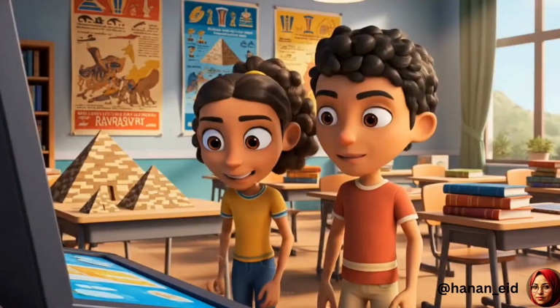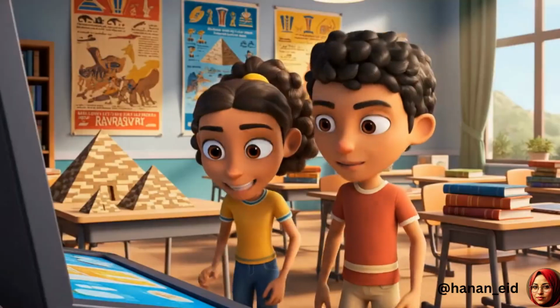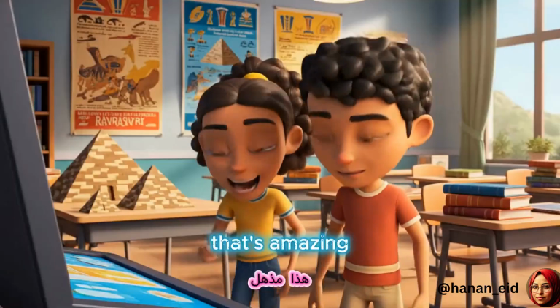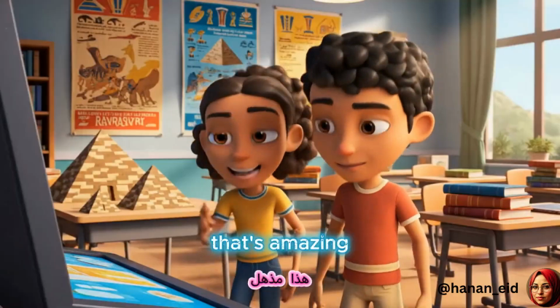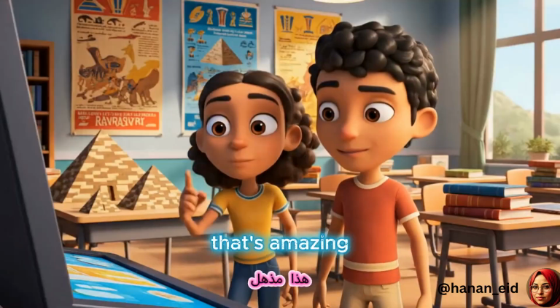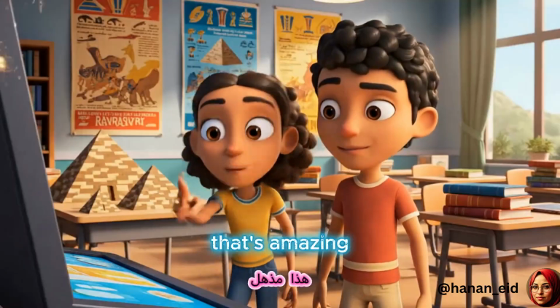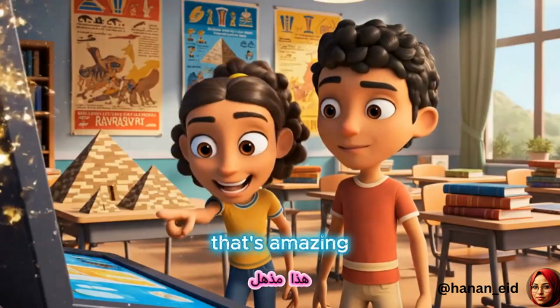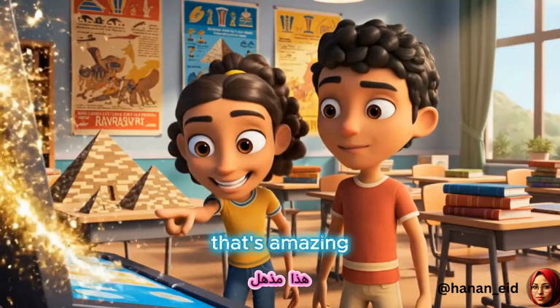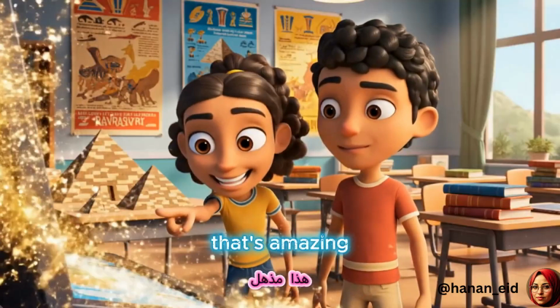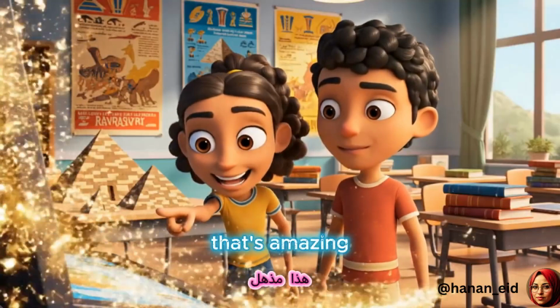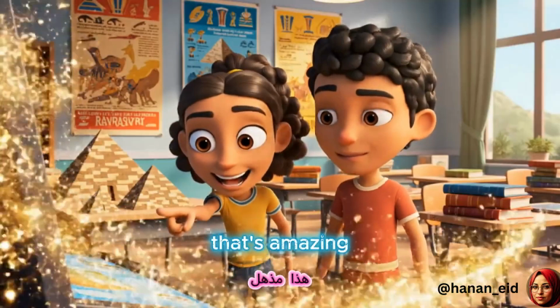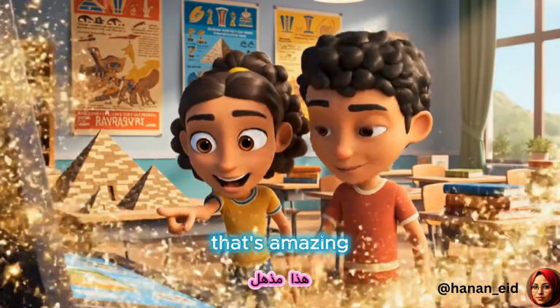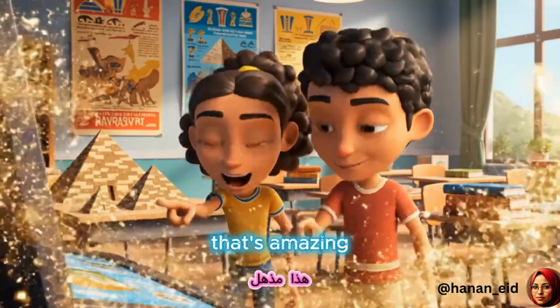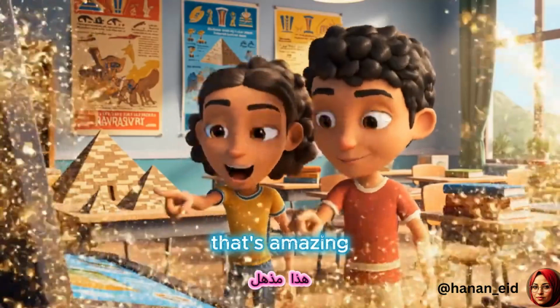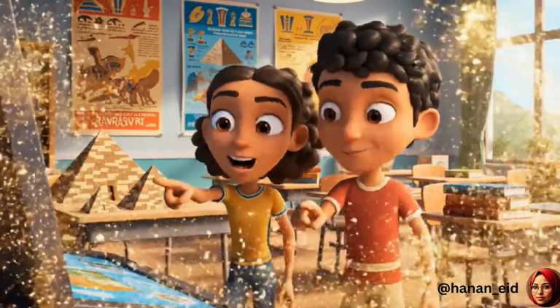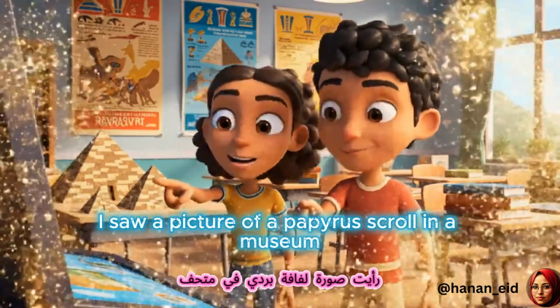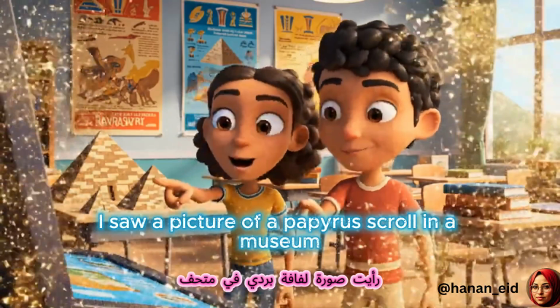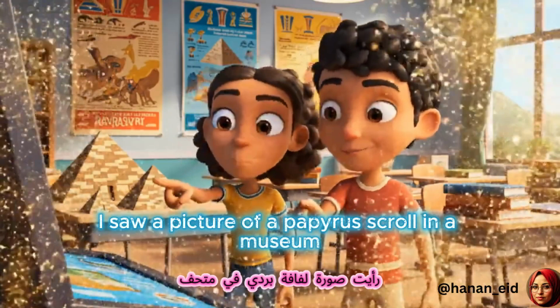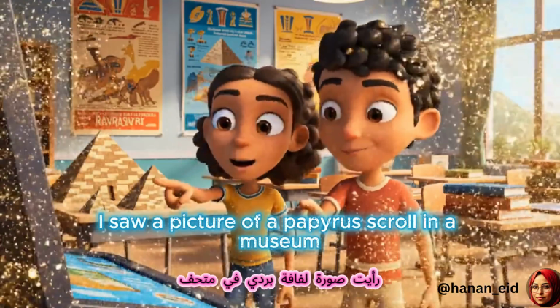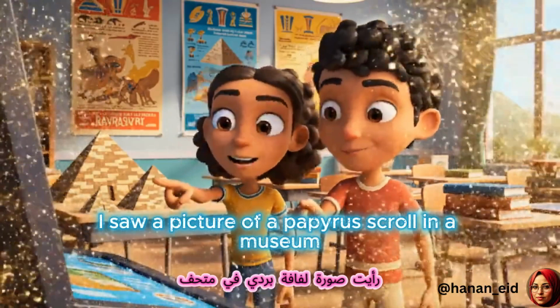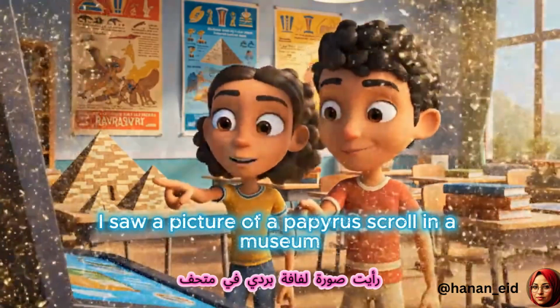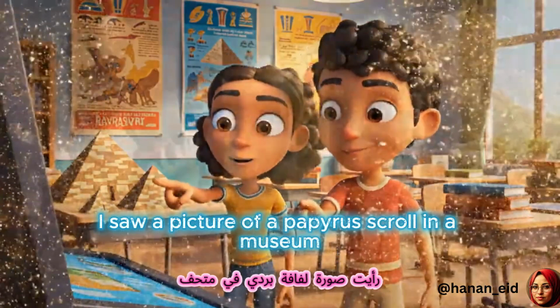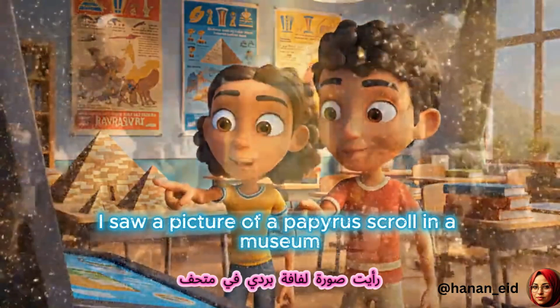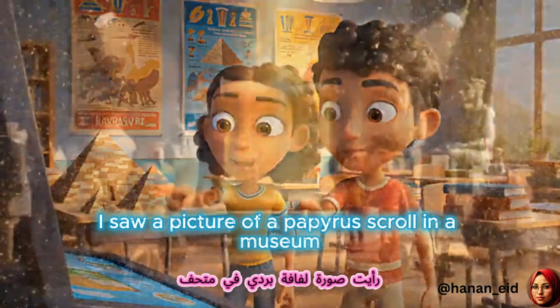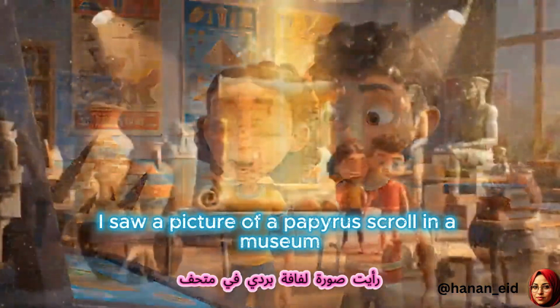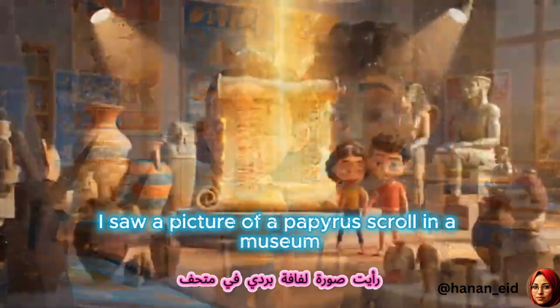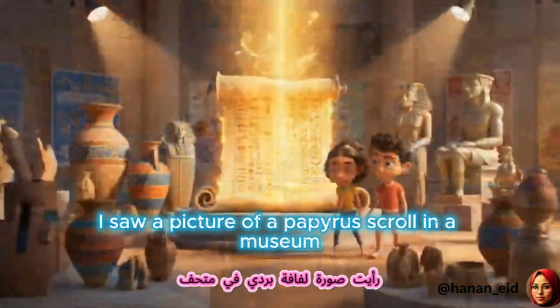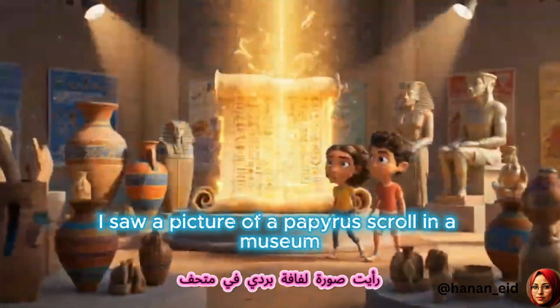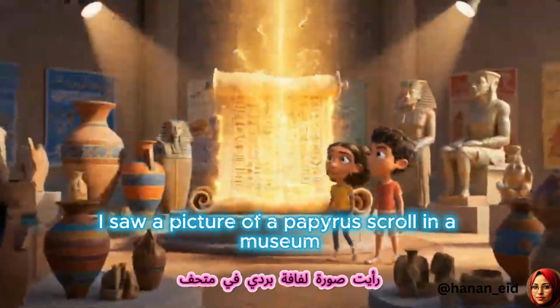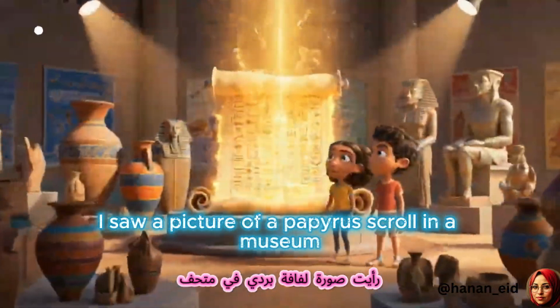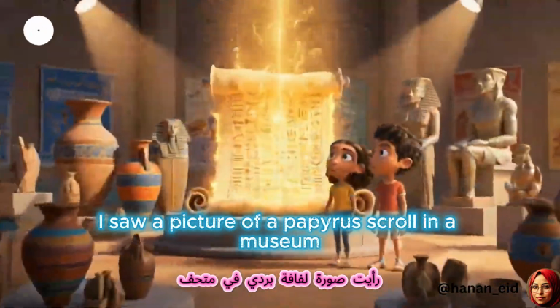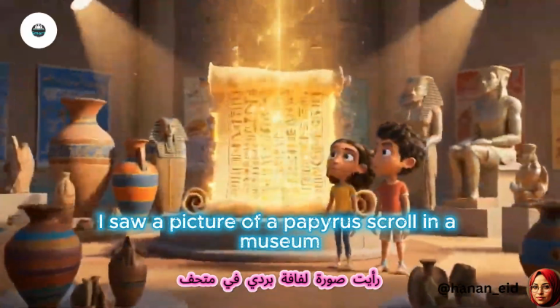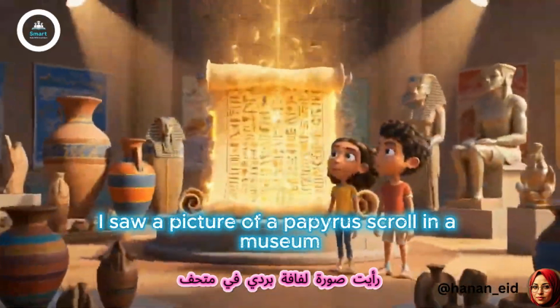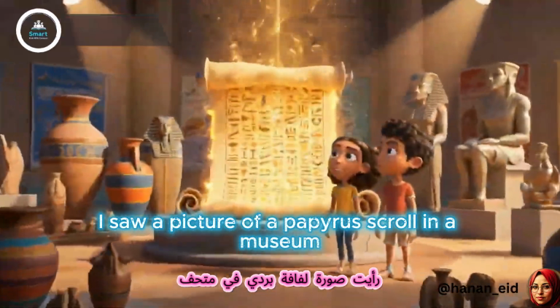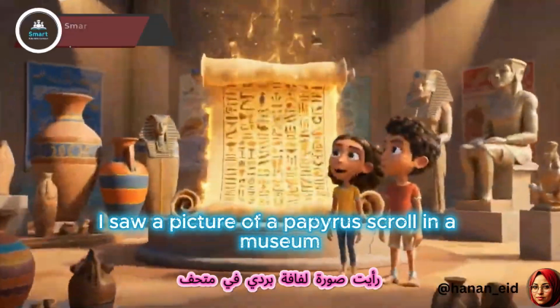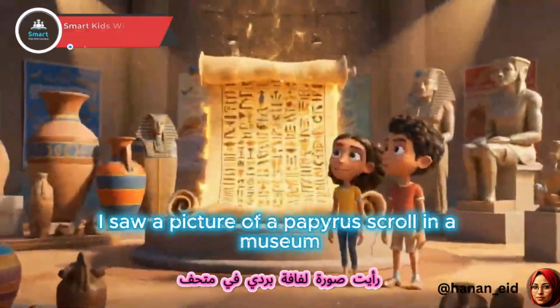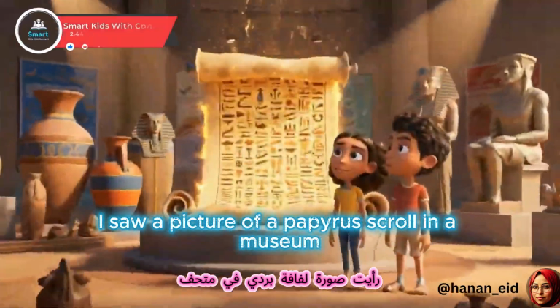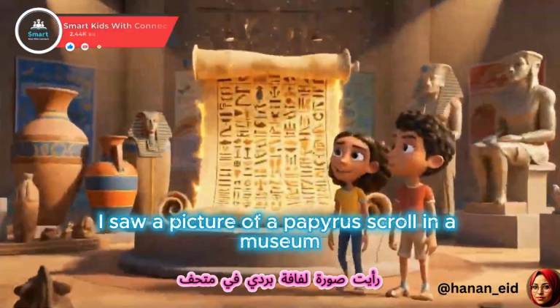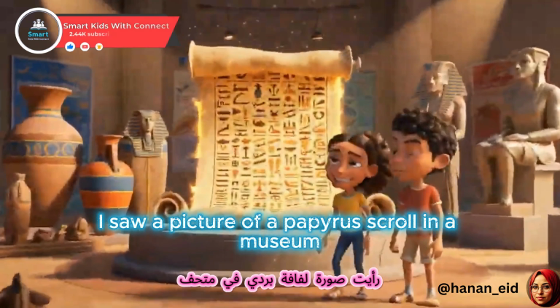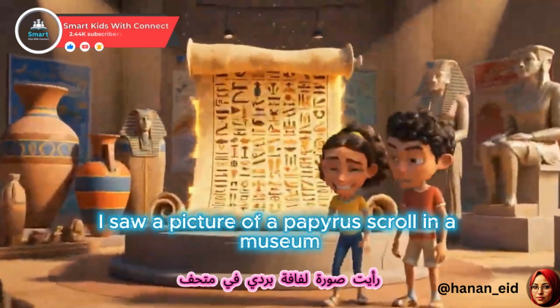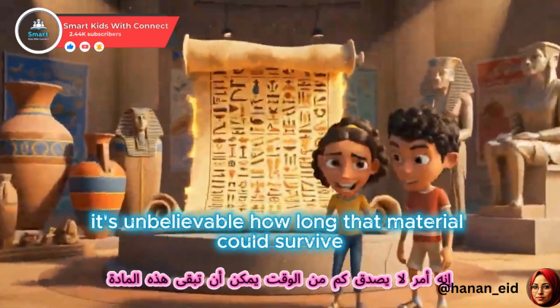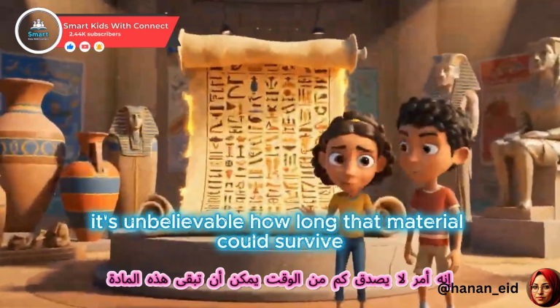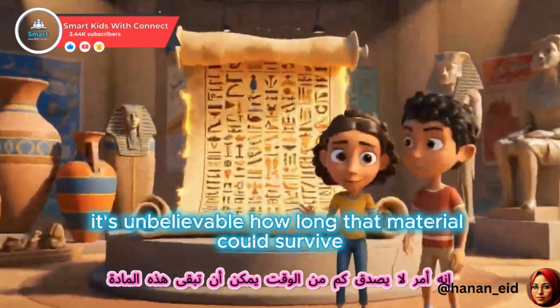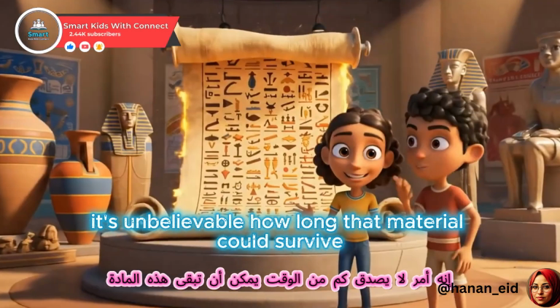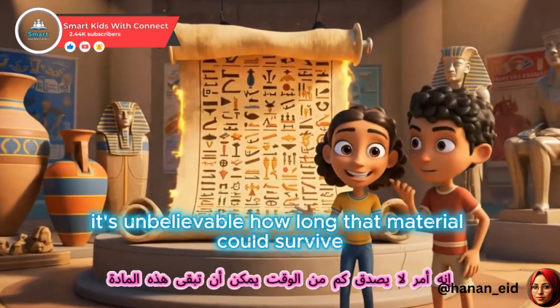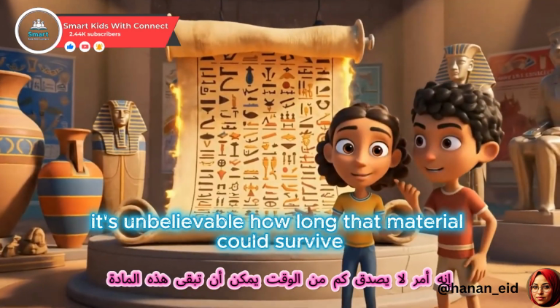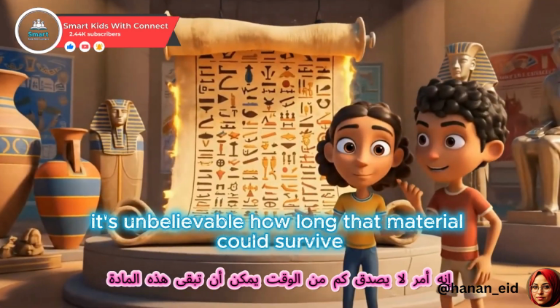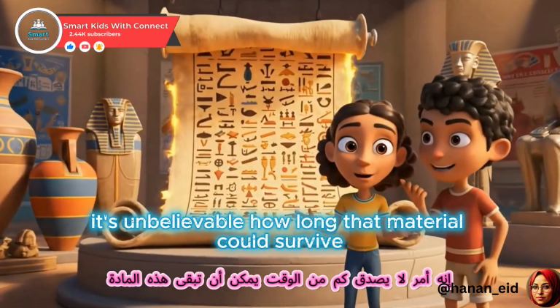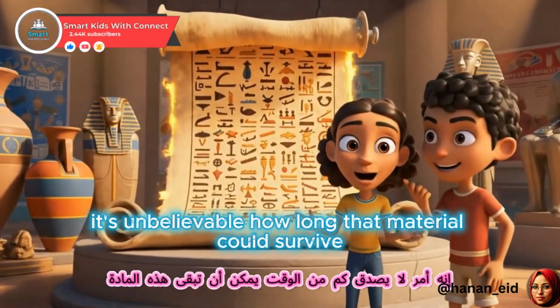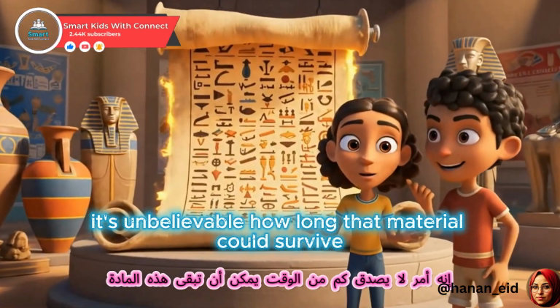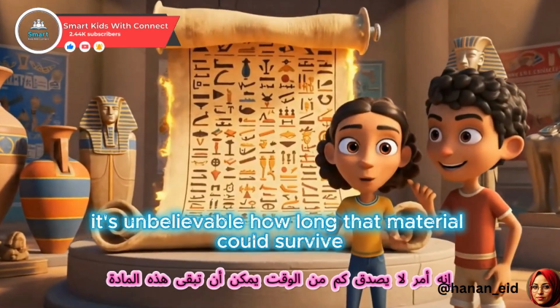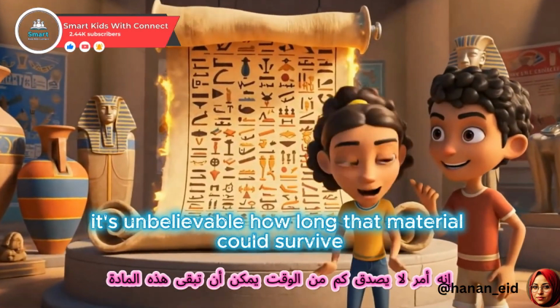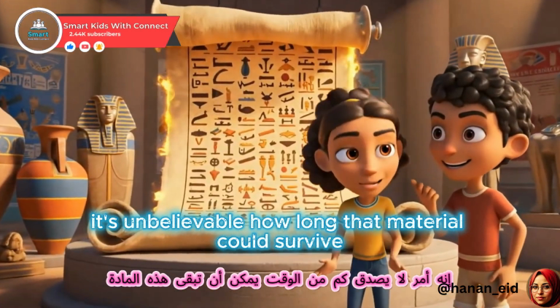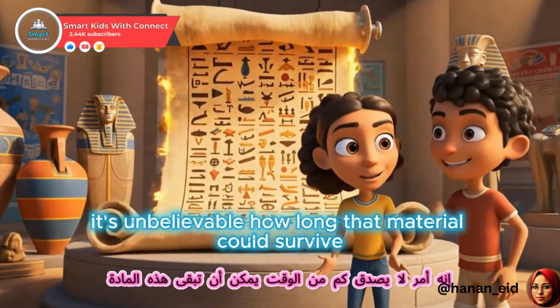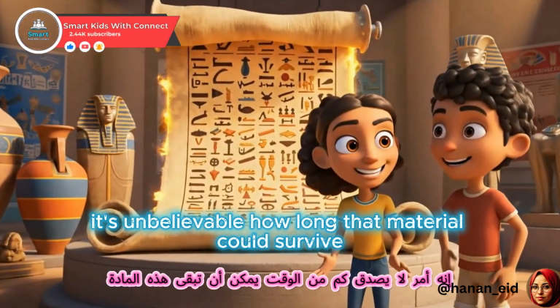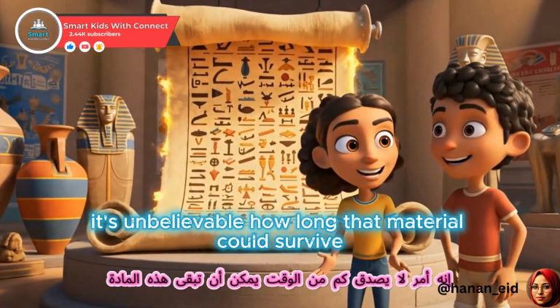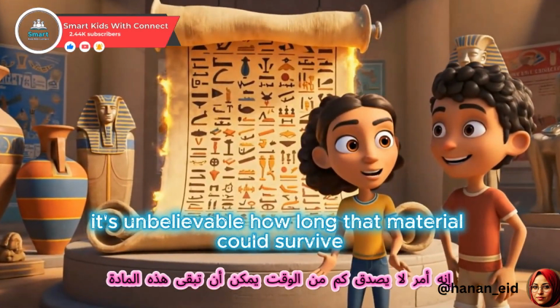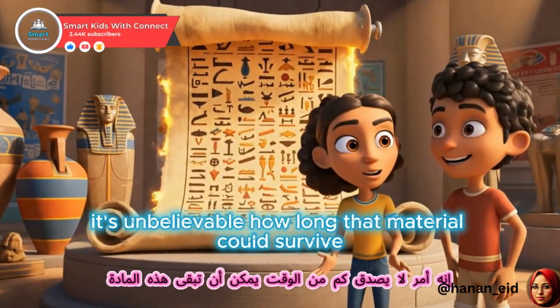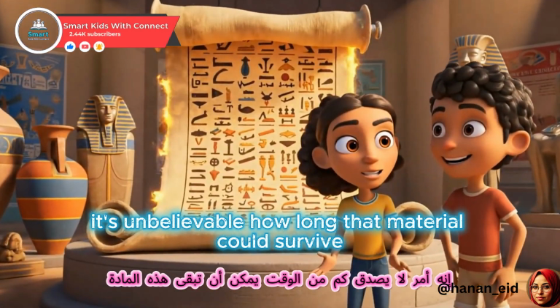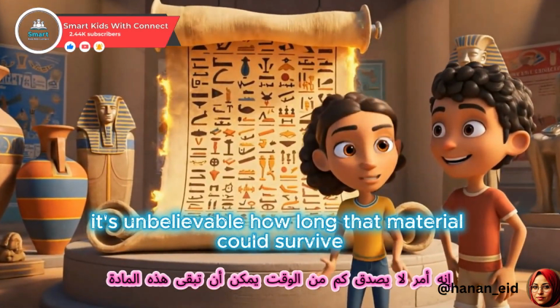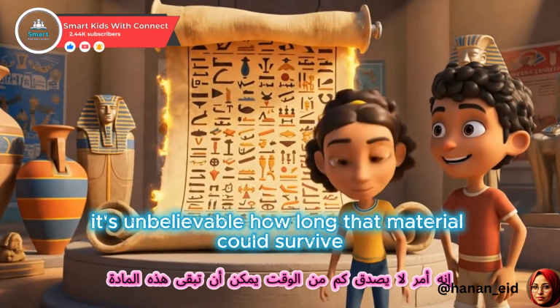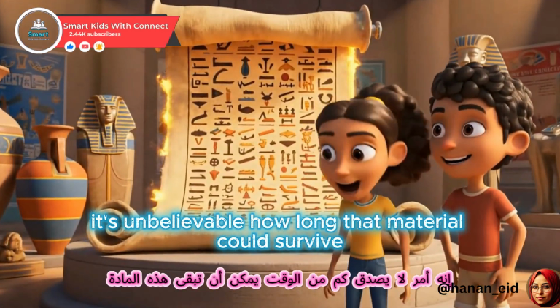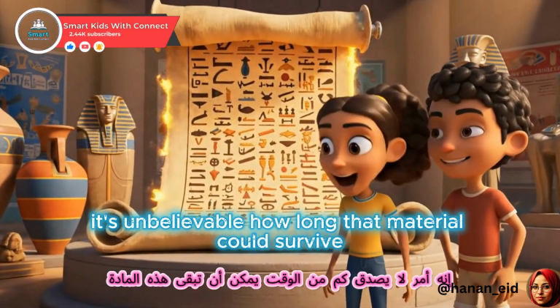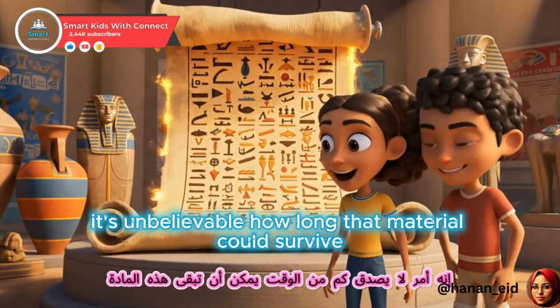That's amazing. I saw a picture of a papyrus scroll in a museum. It's unbelievable how long that material could survive.